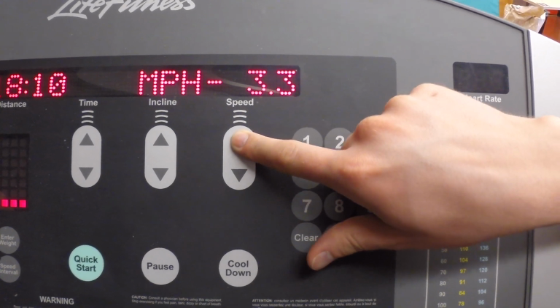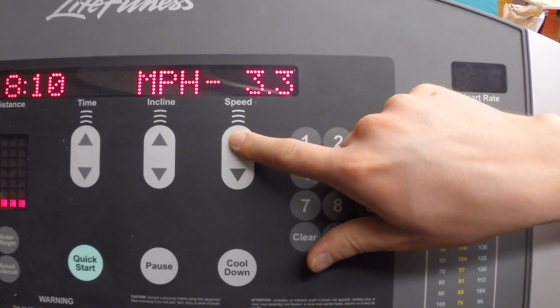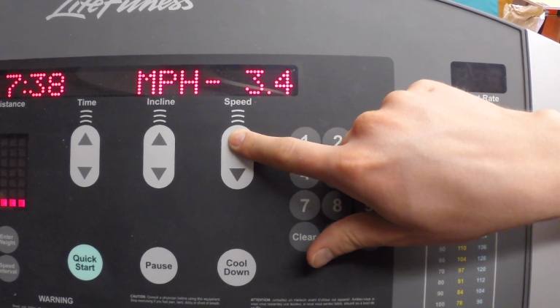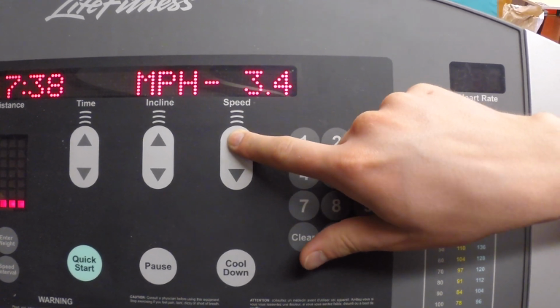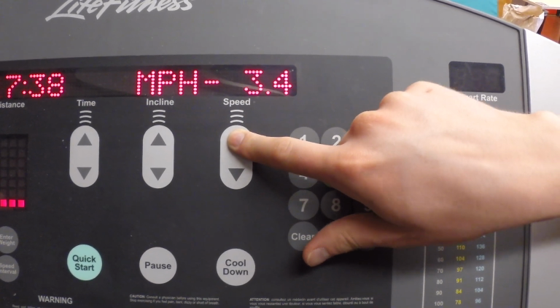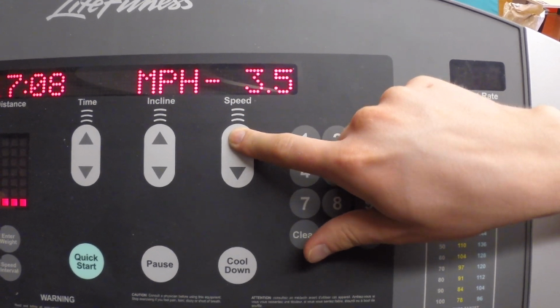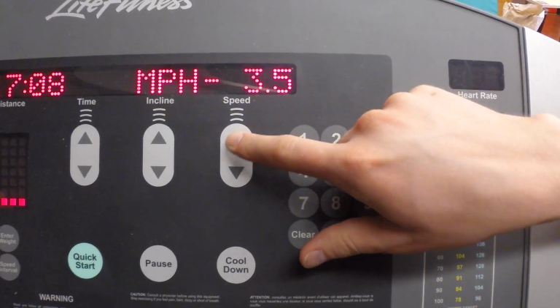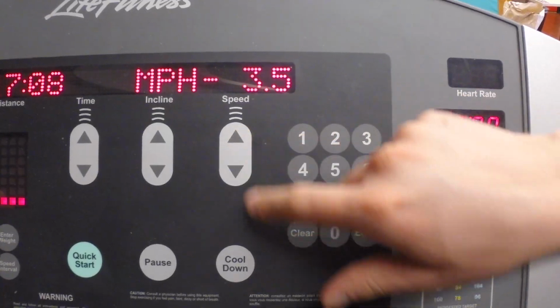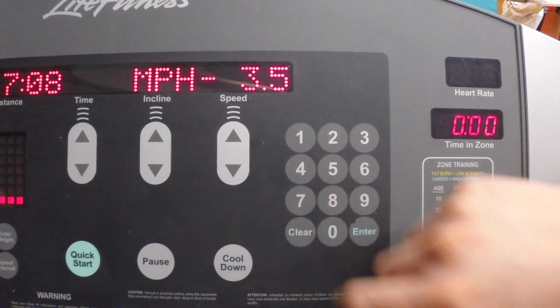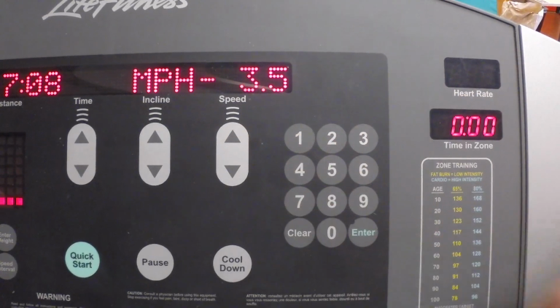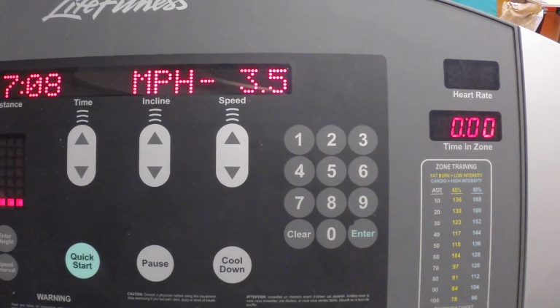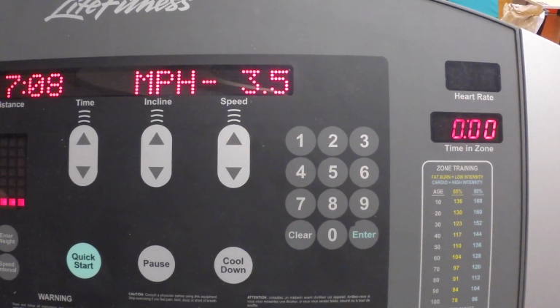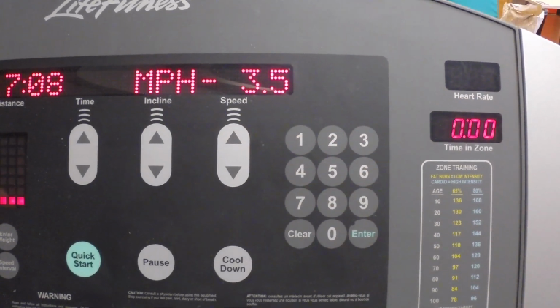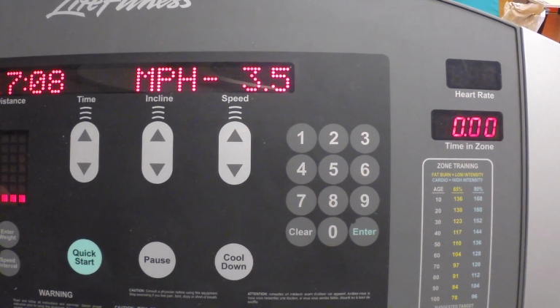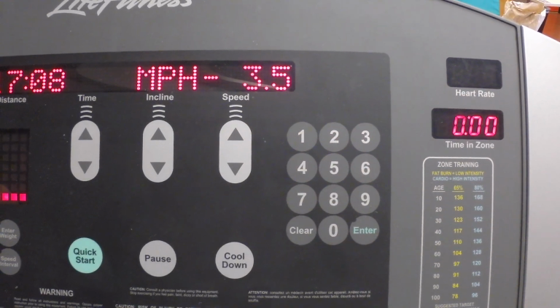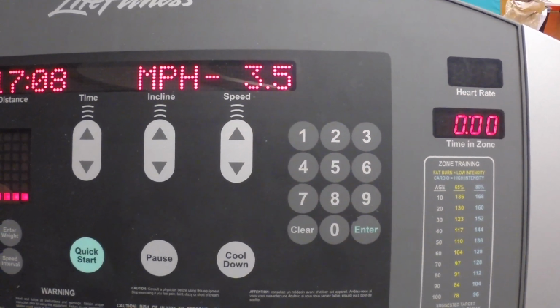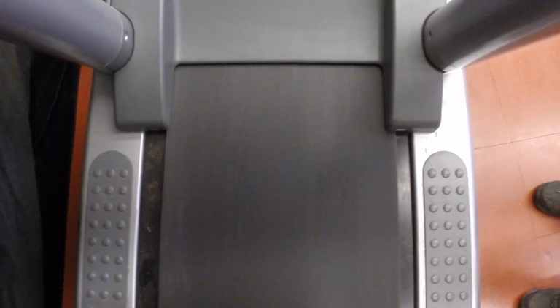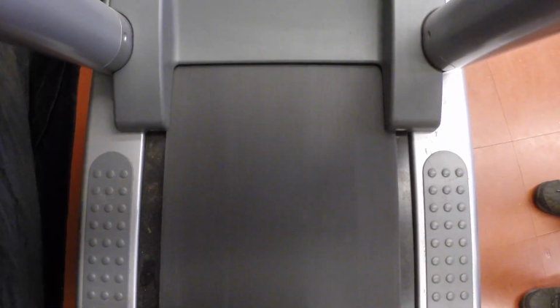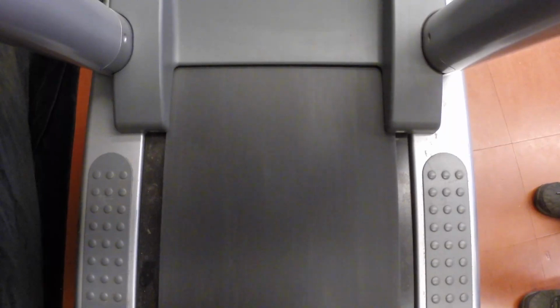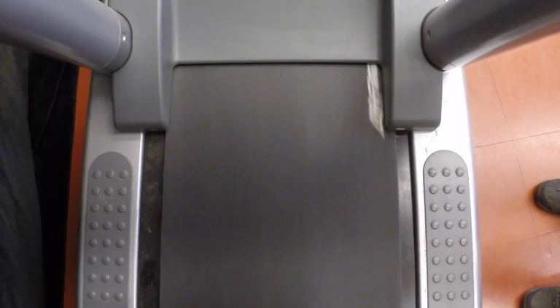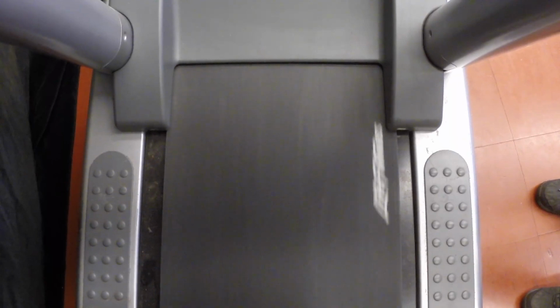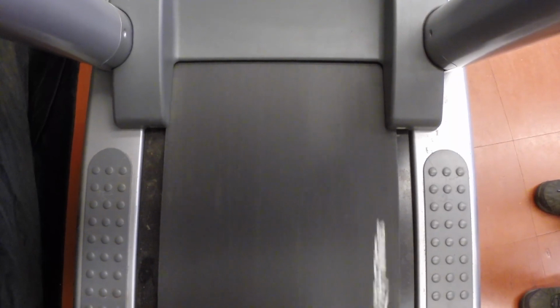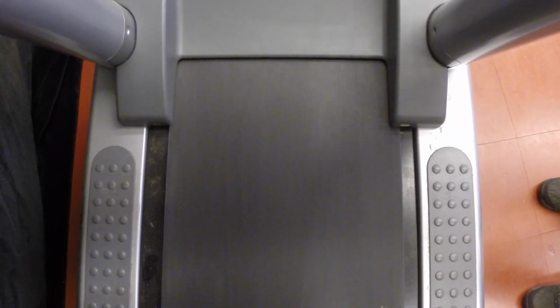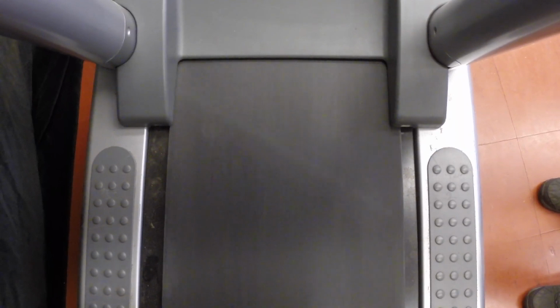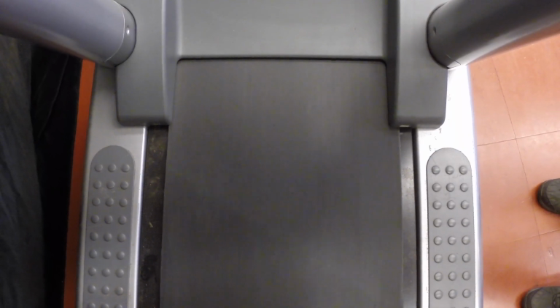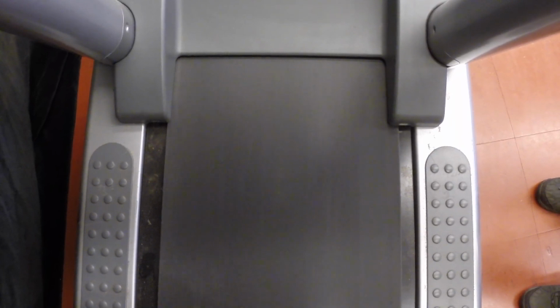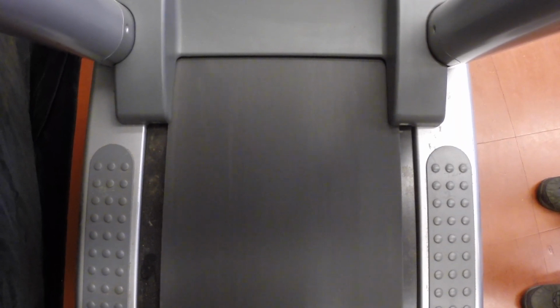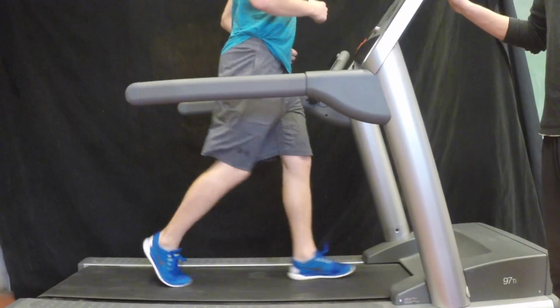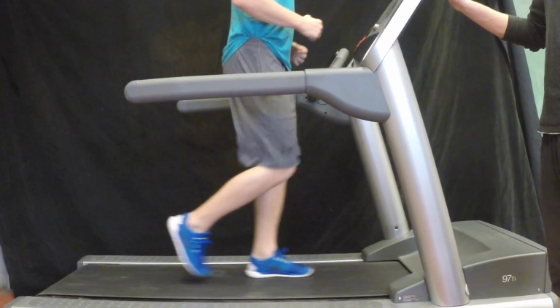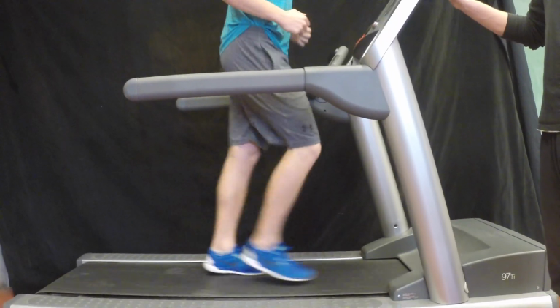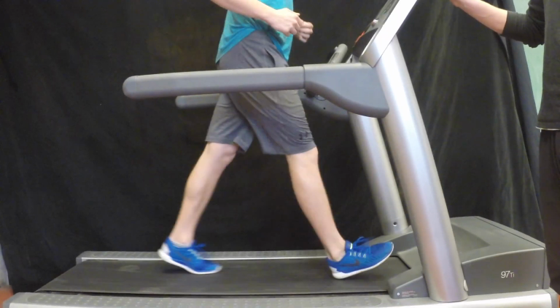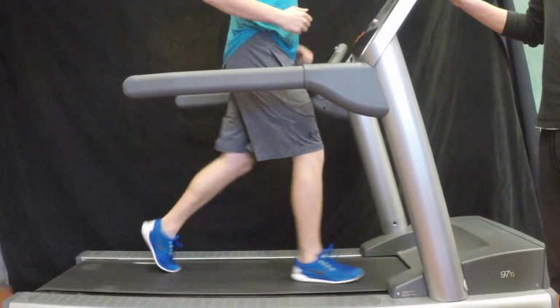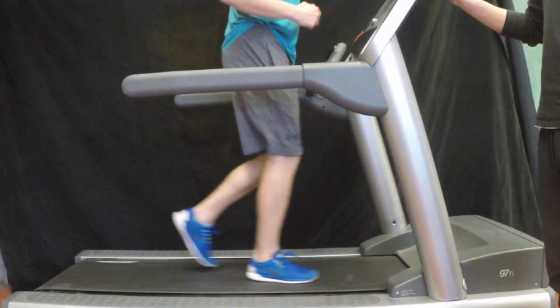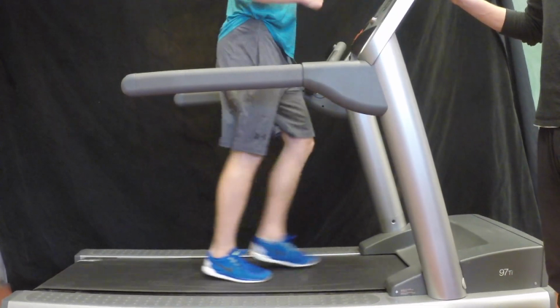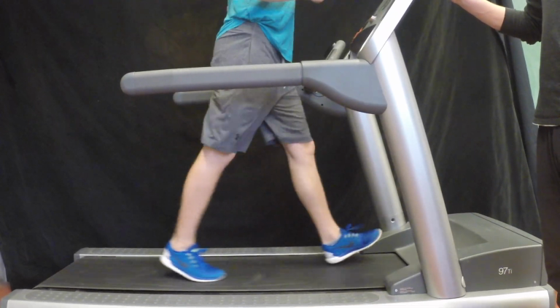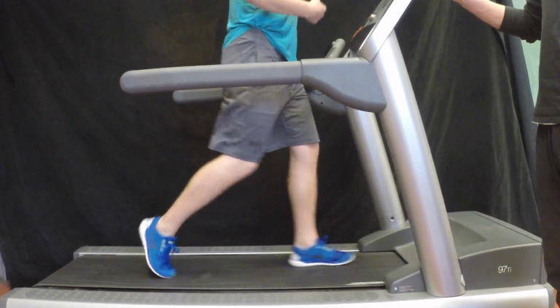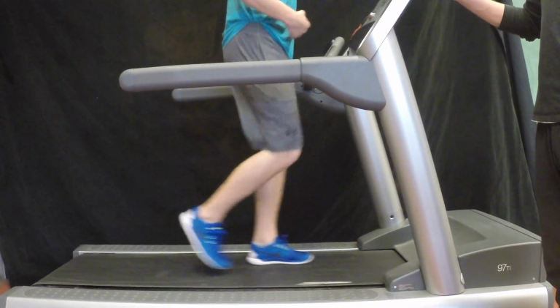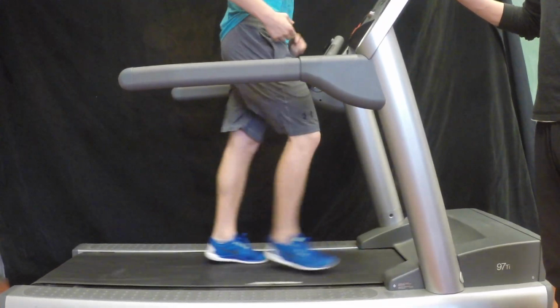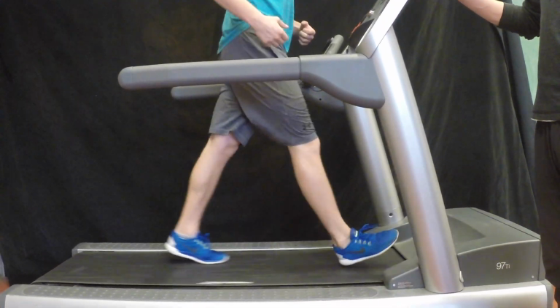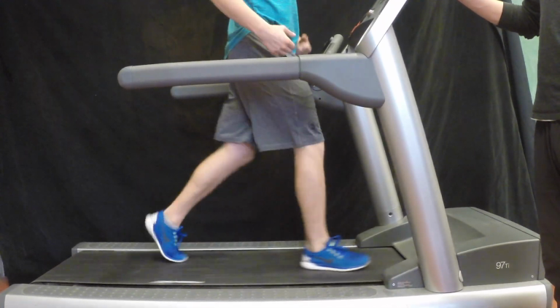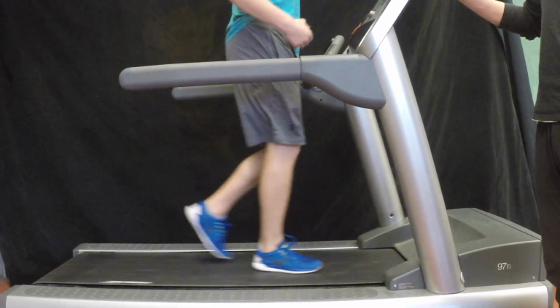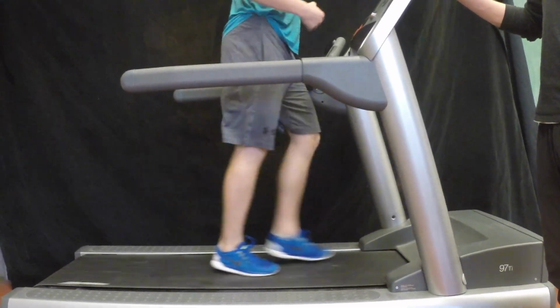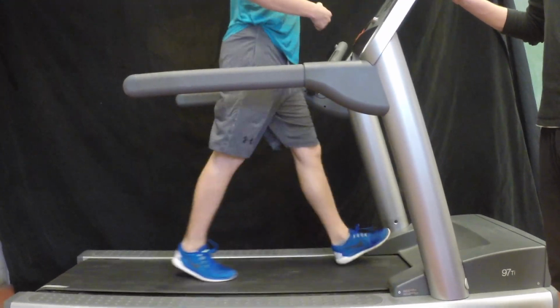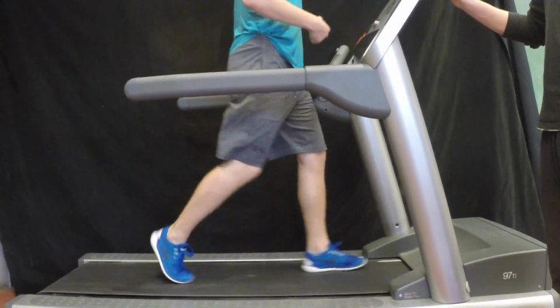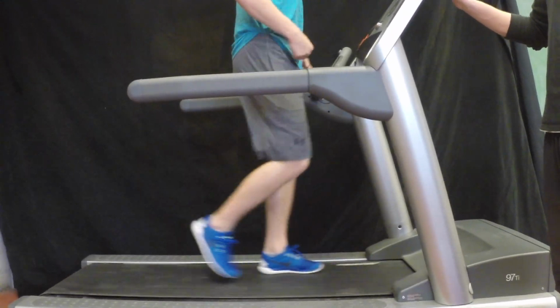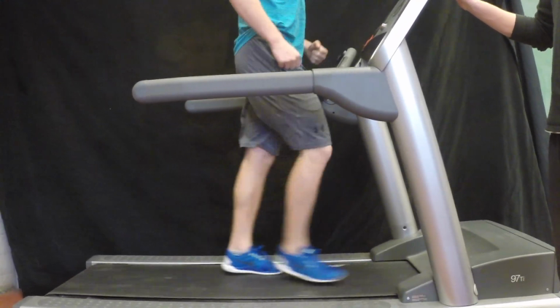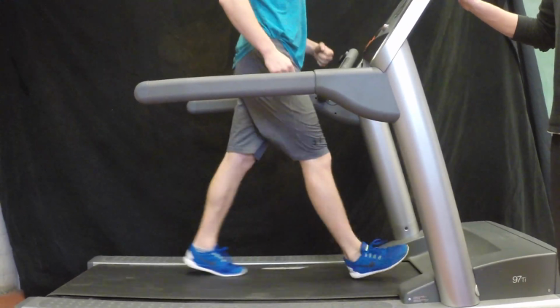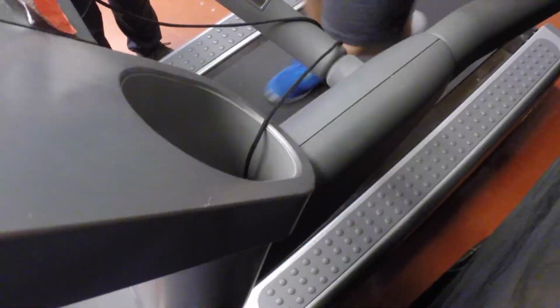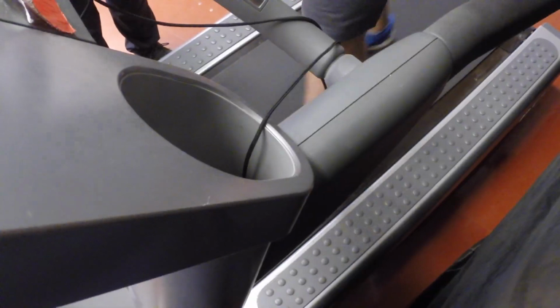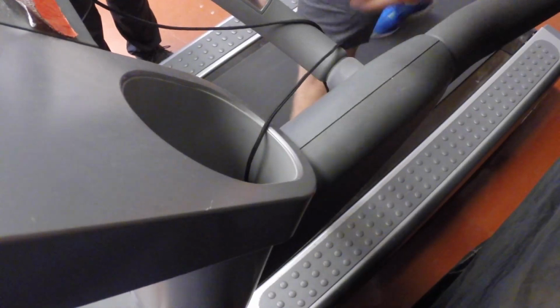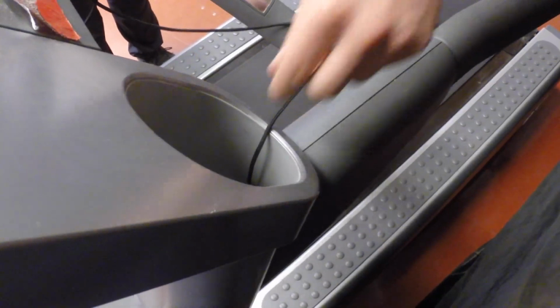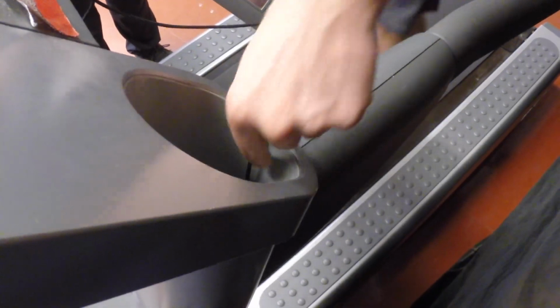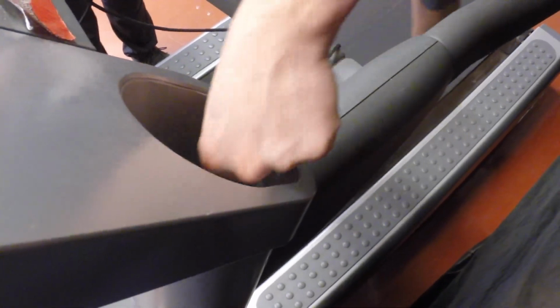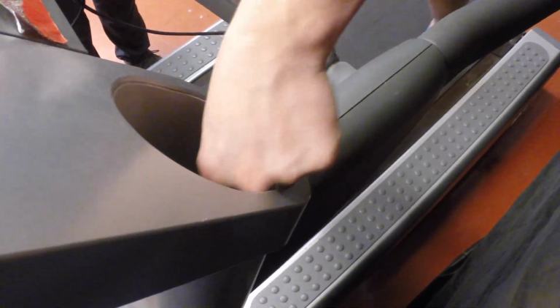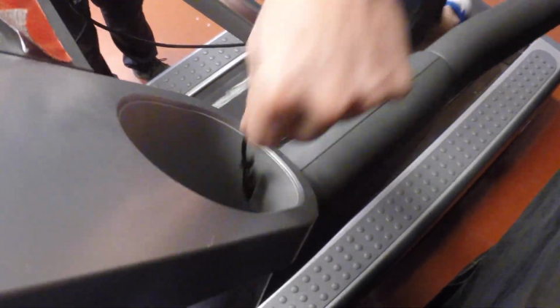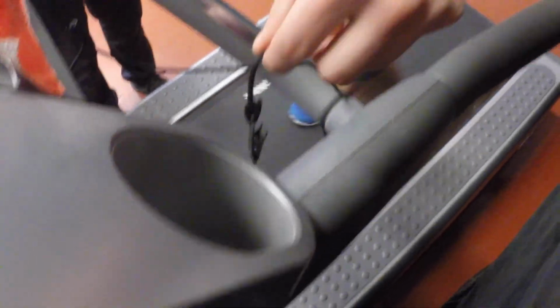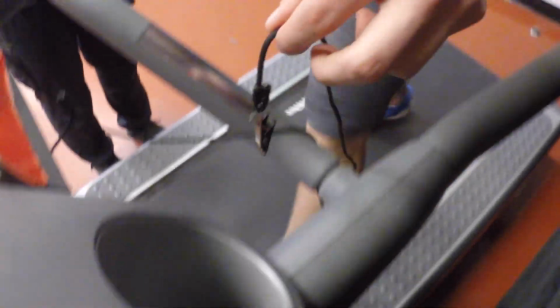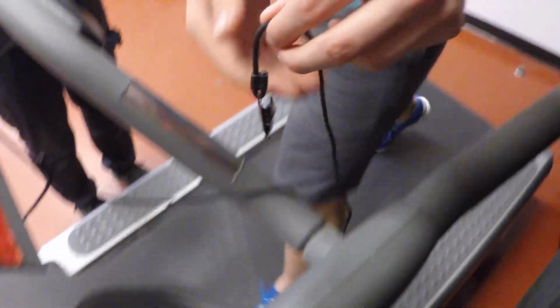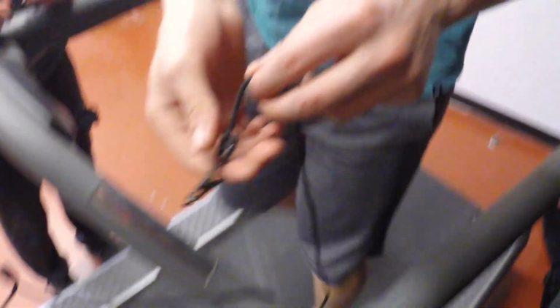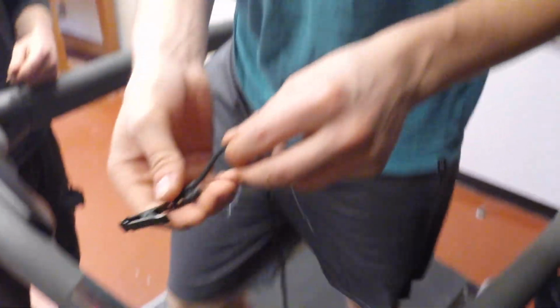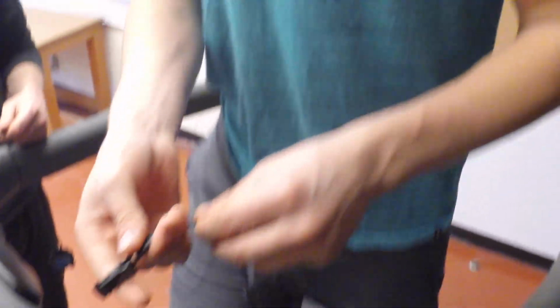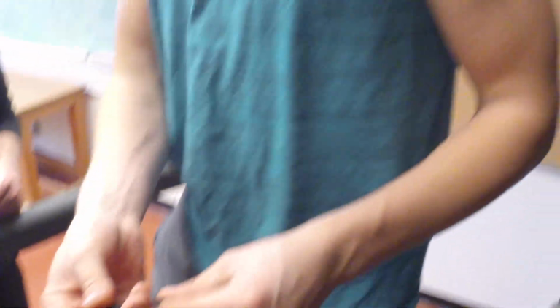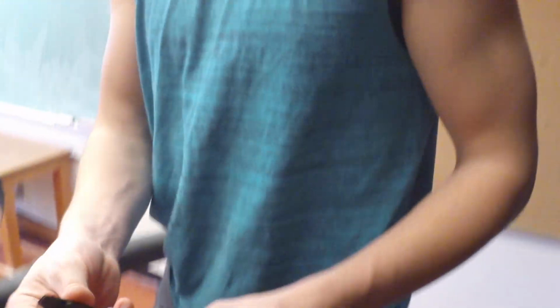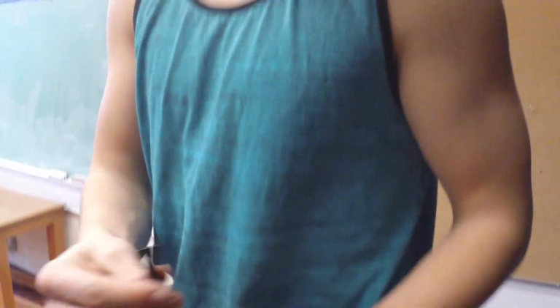In this case, we use 3.5 miles per hour. Now don't forget to have your client attach the safety clip.